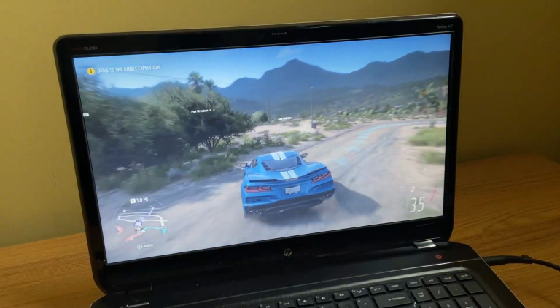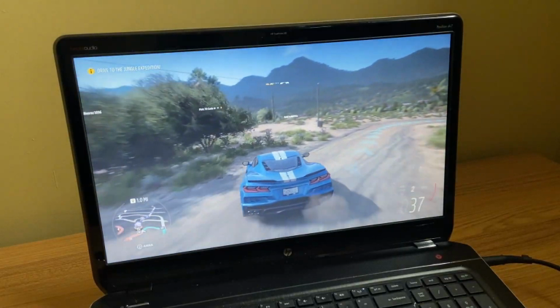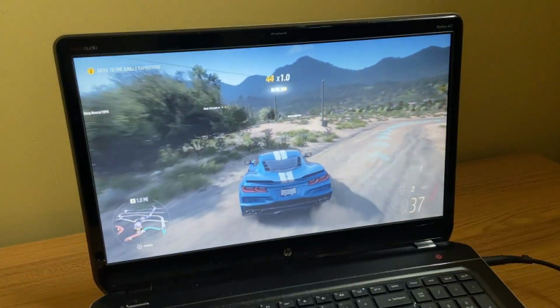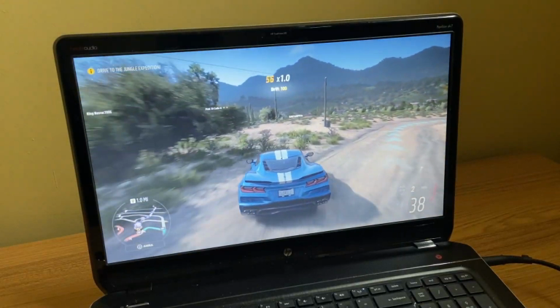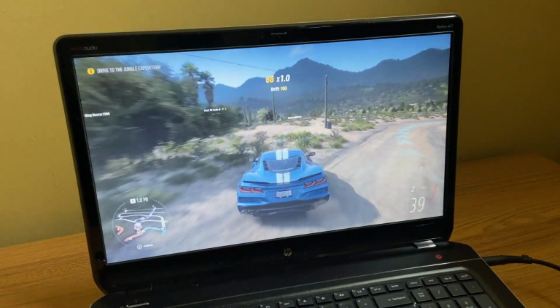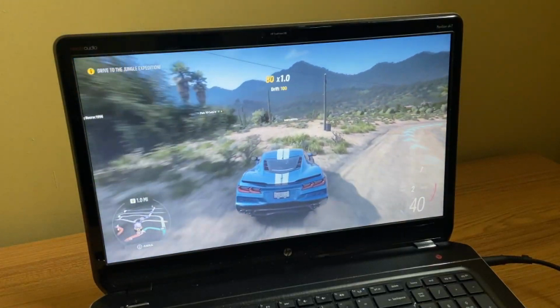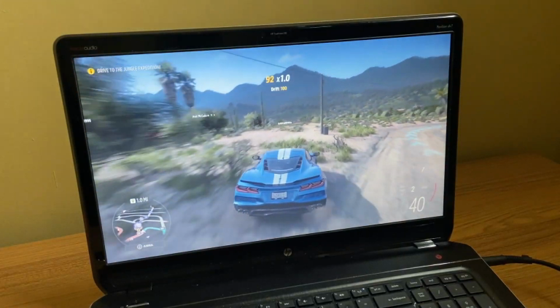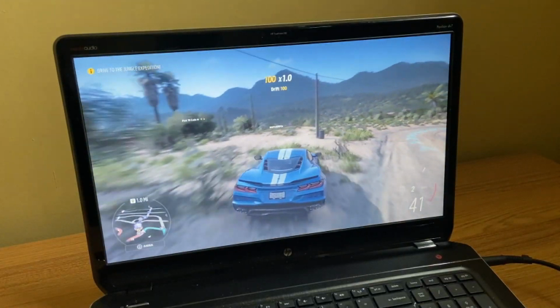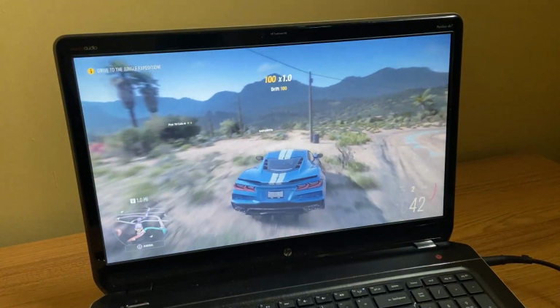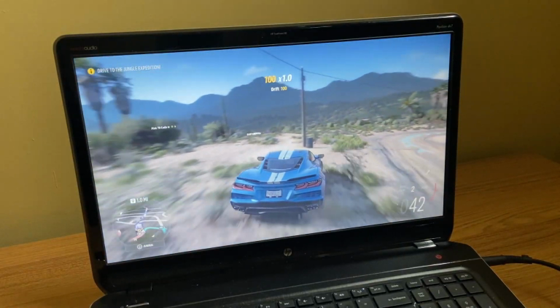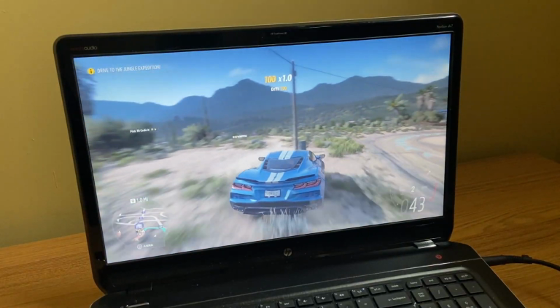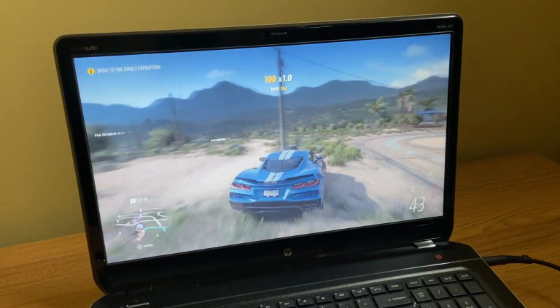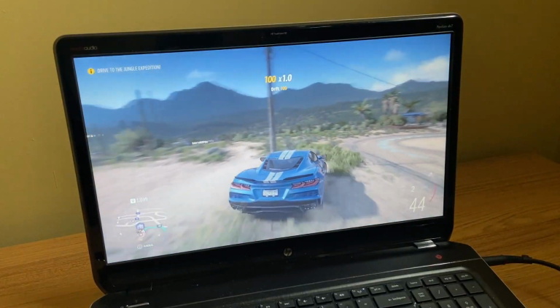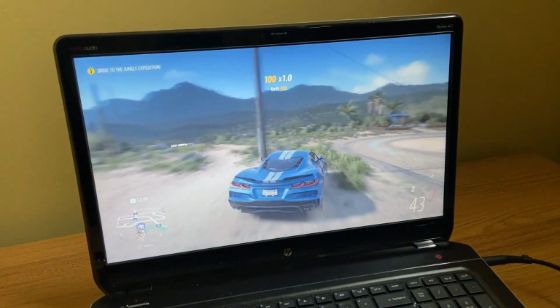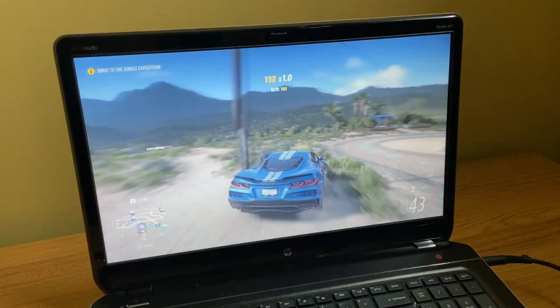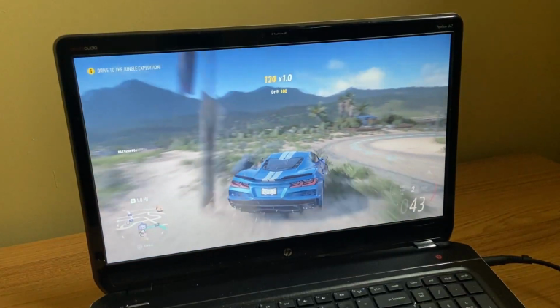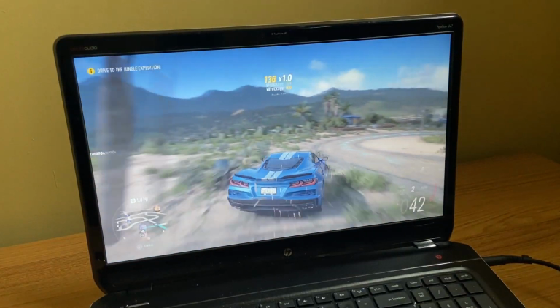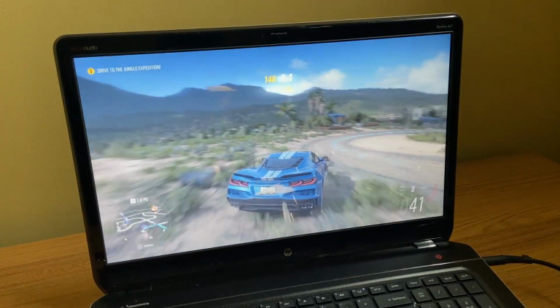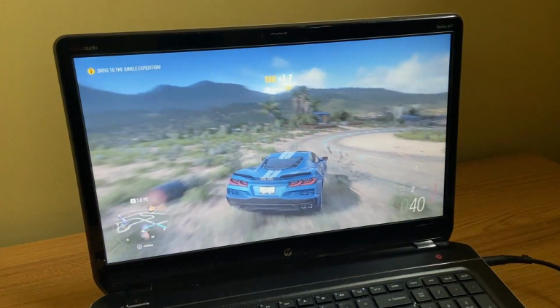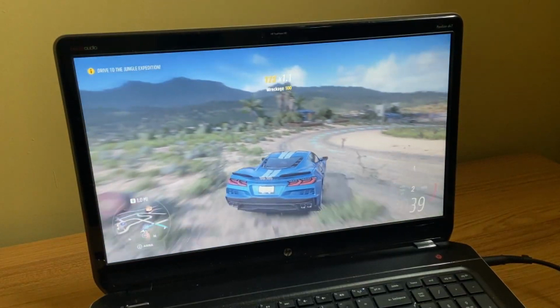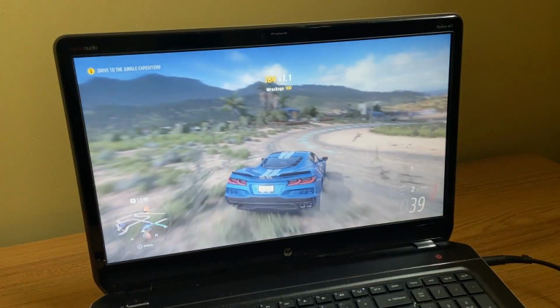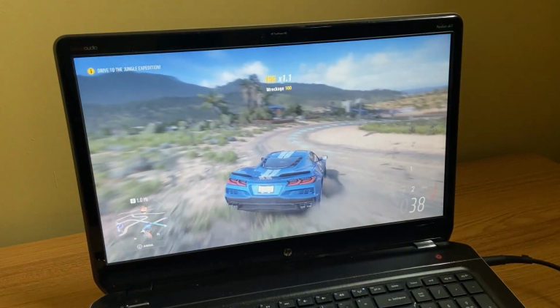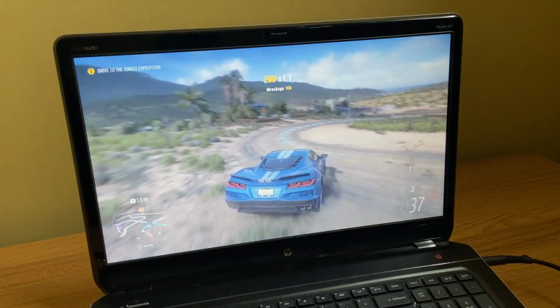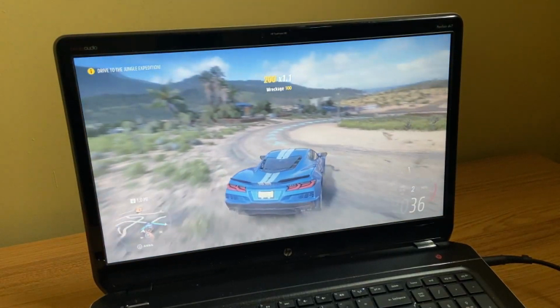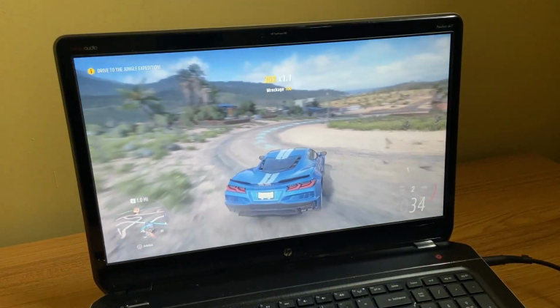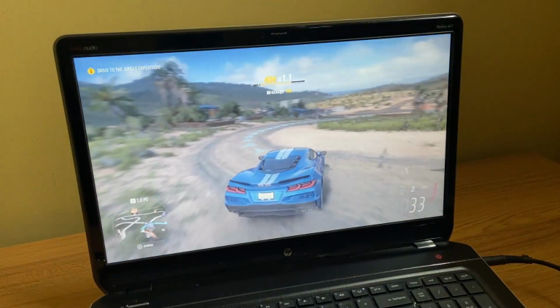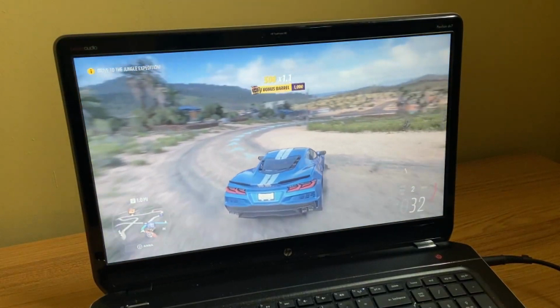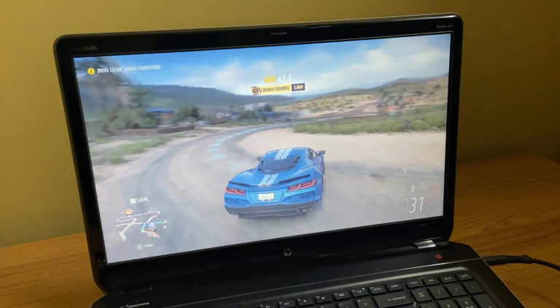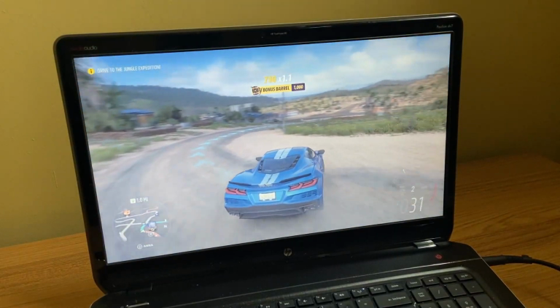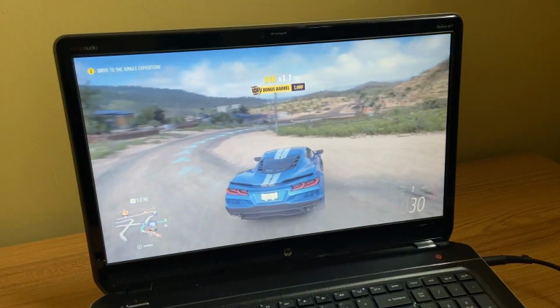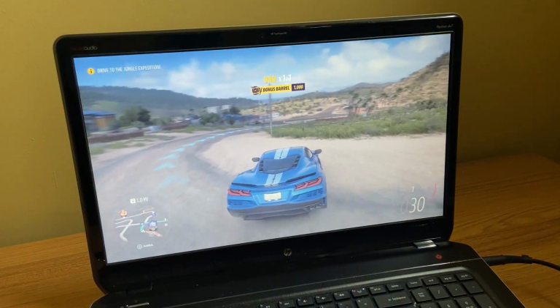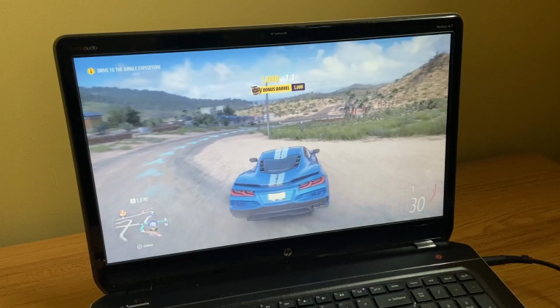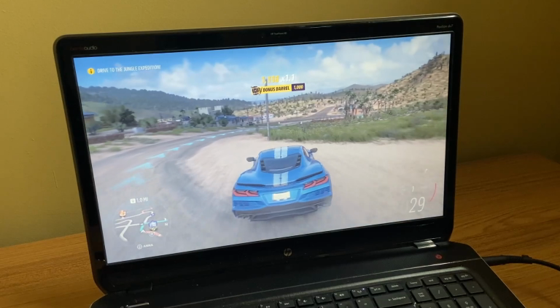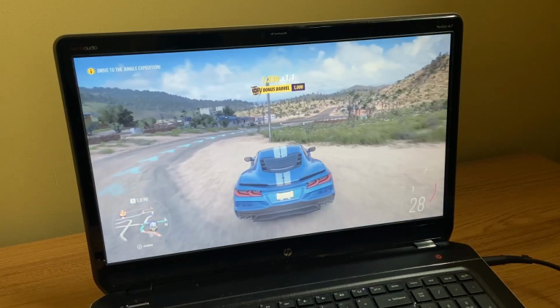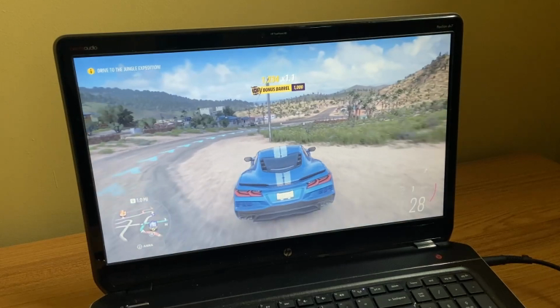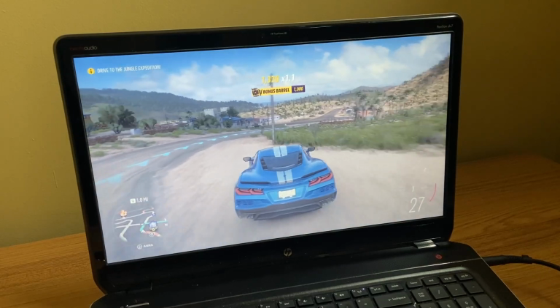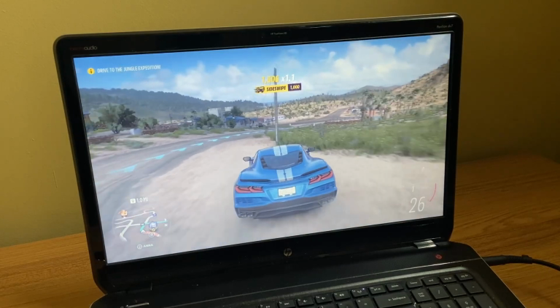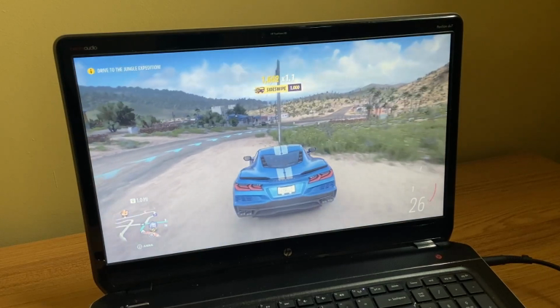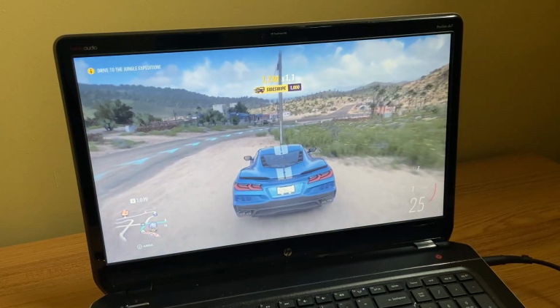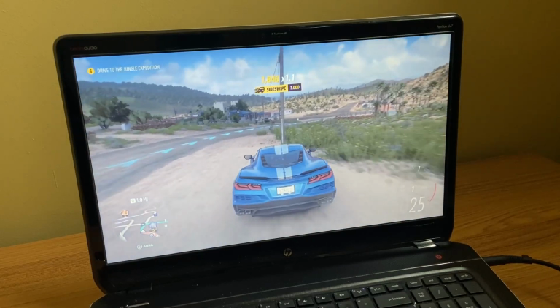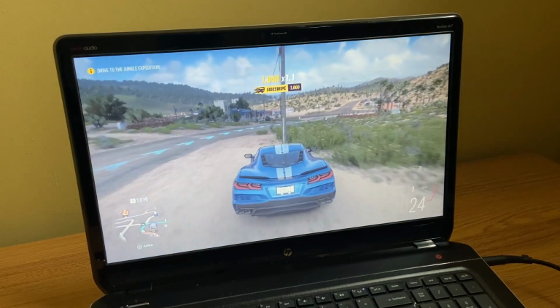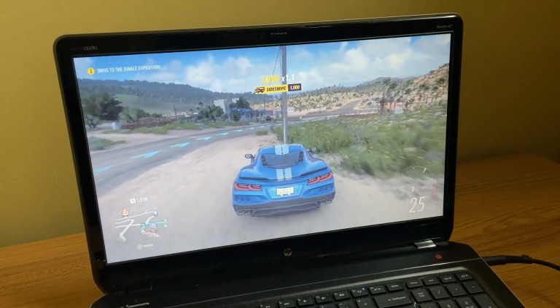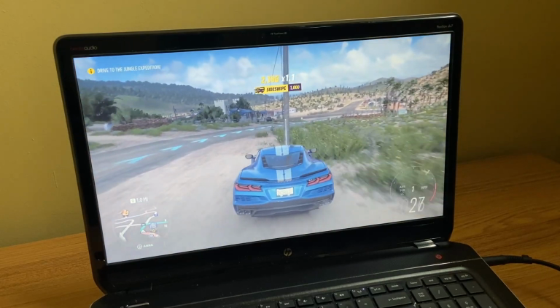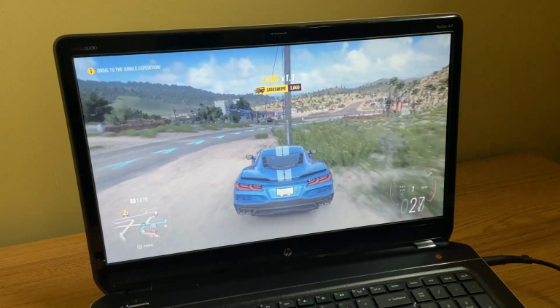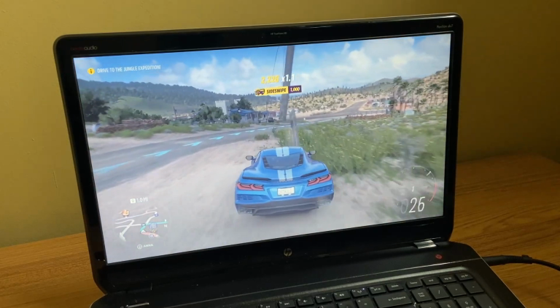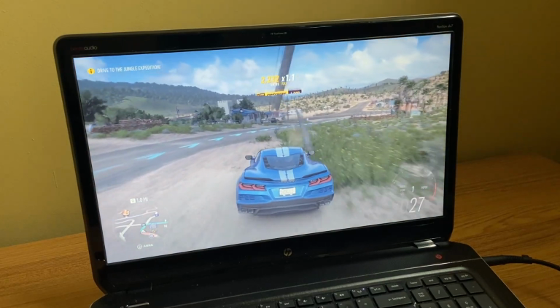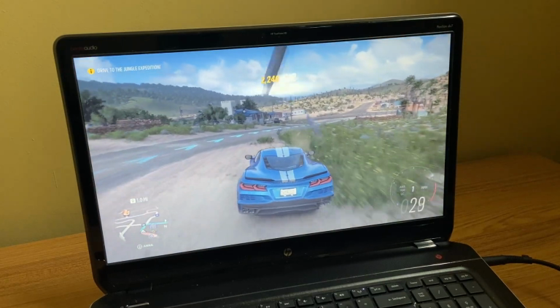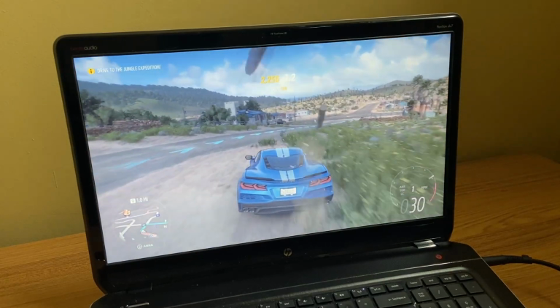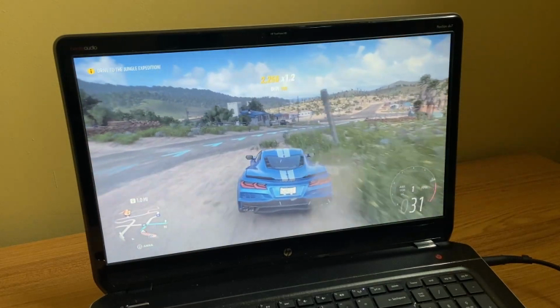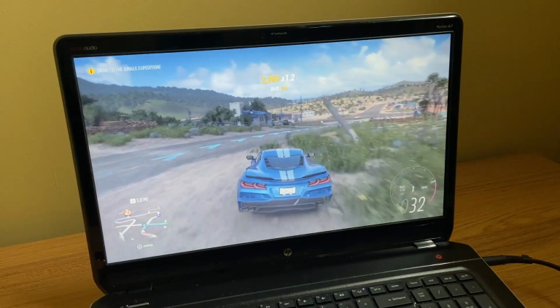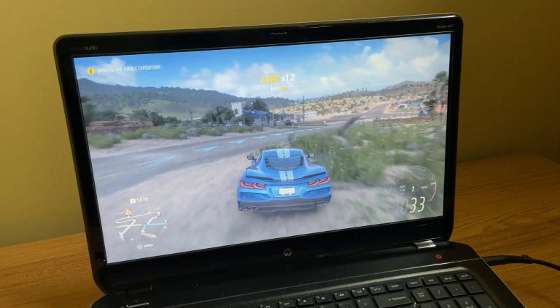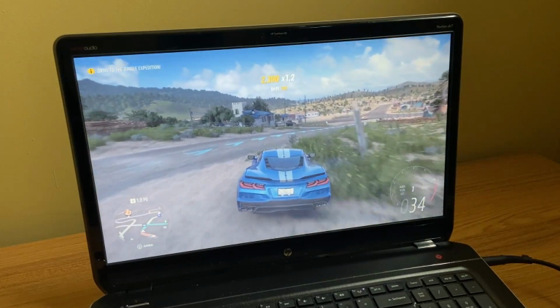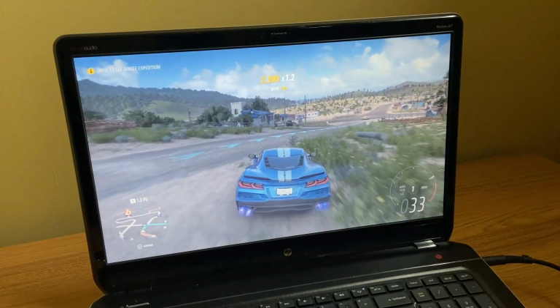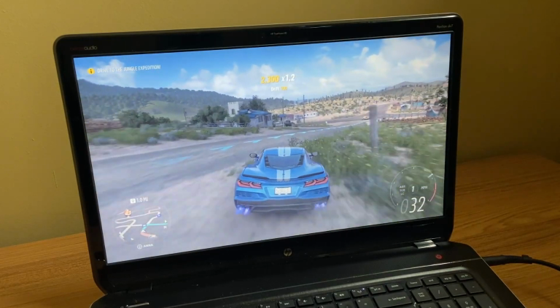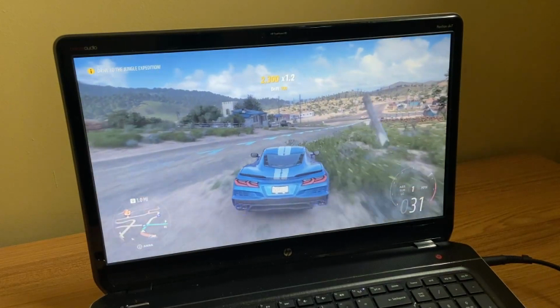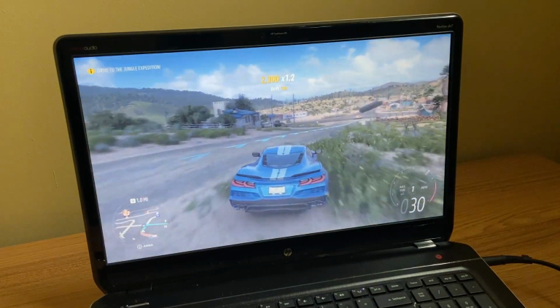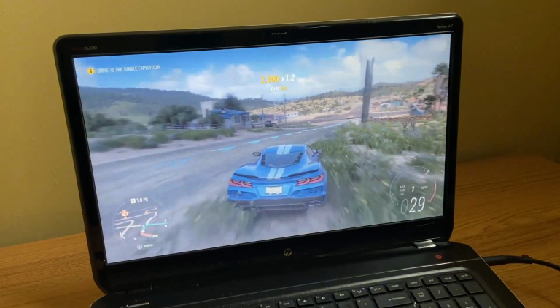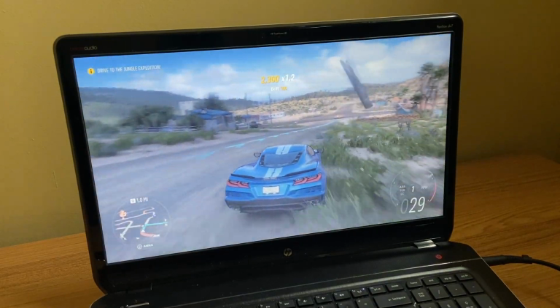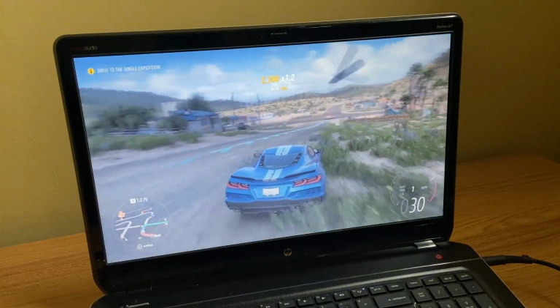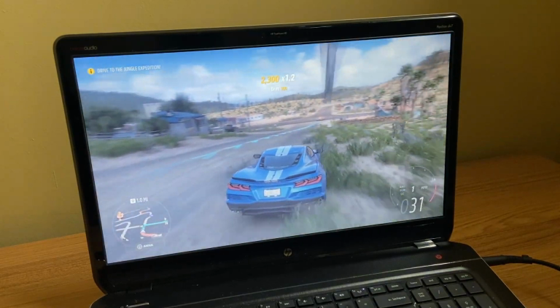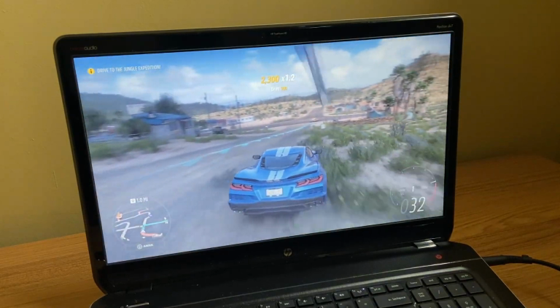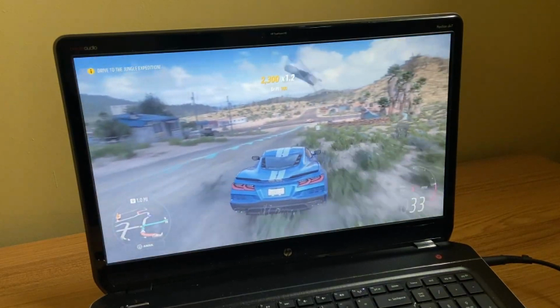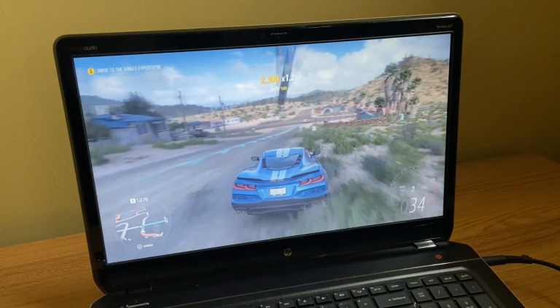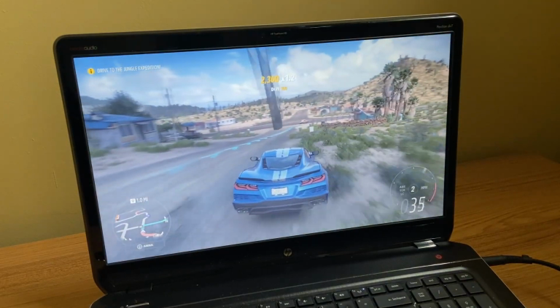I also tried some Xbox Game Pass Cloud Gaming here — this is Forza Horizon 5.